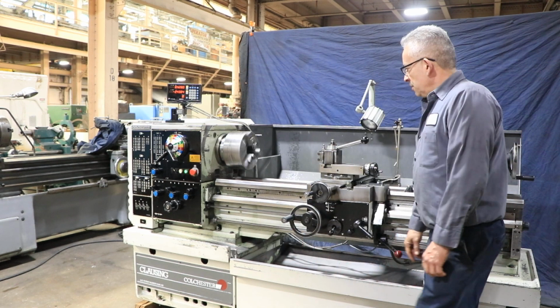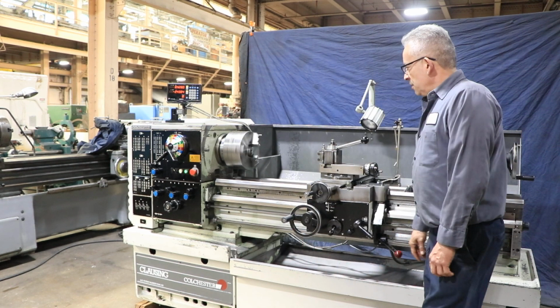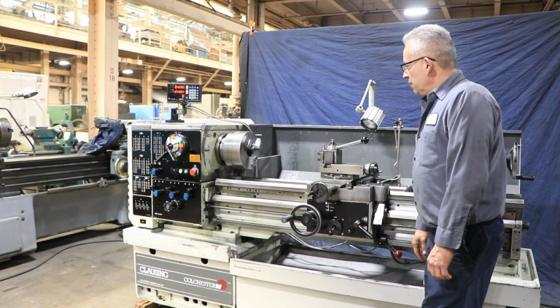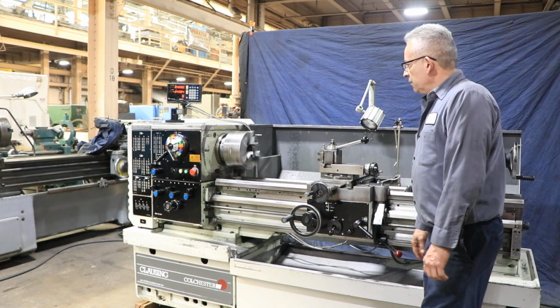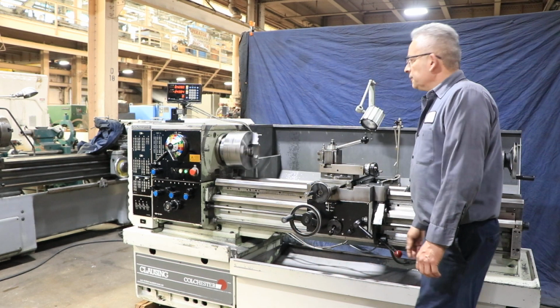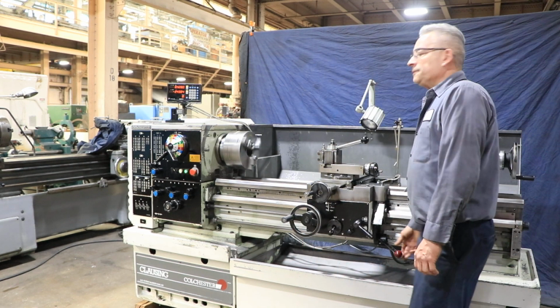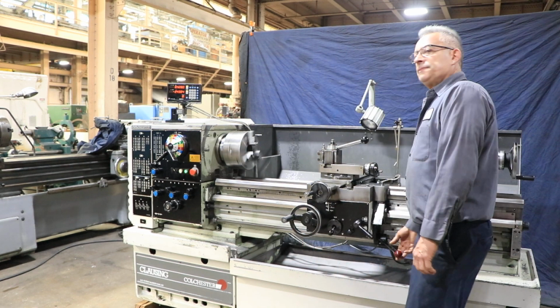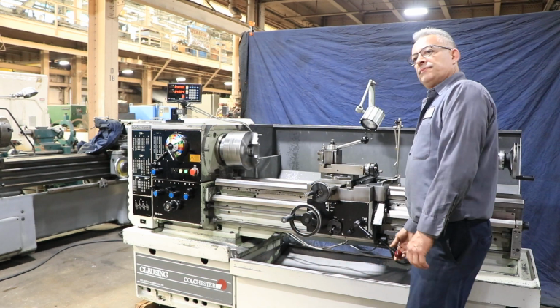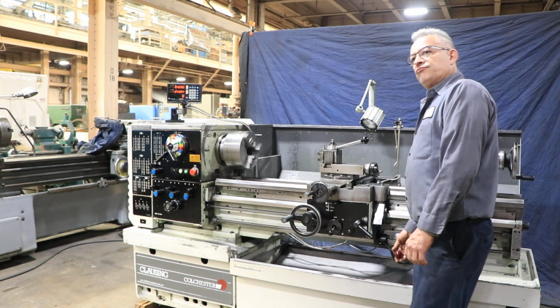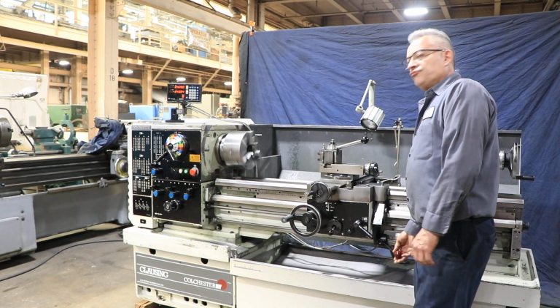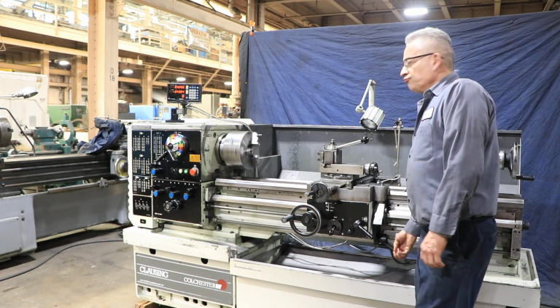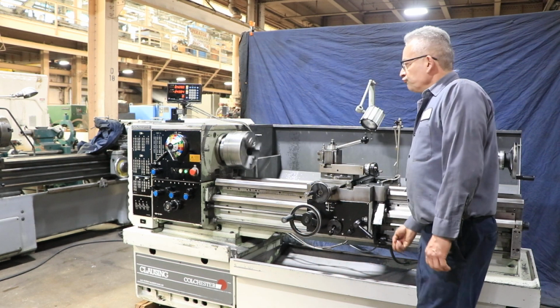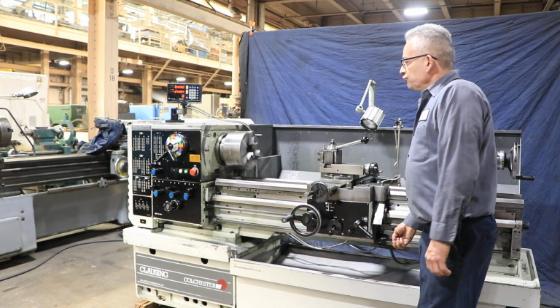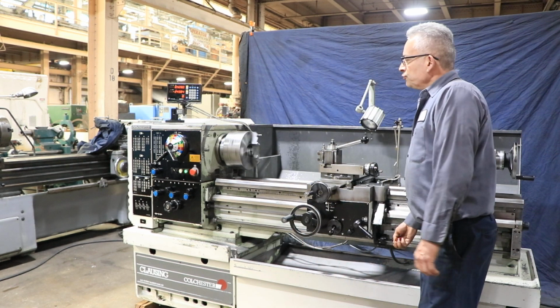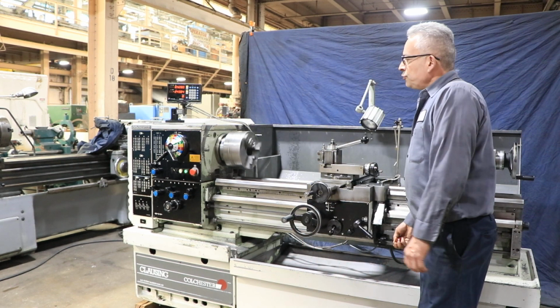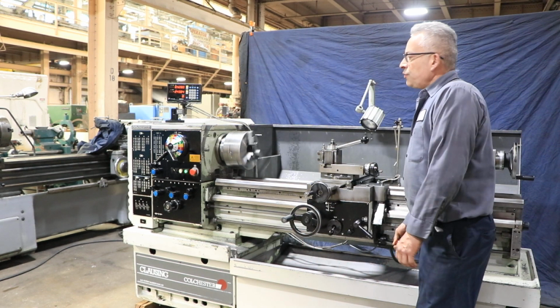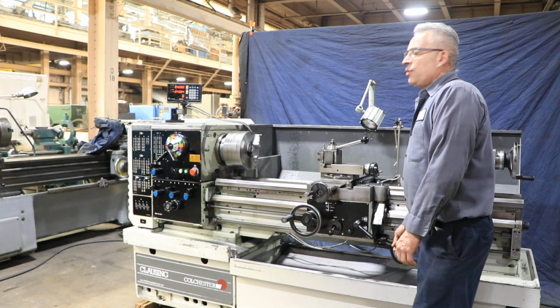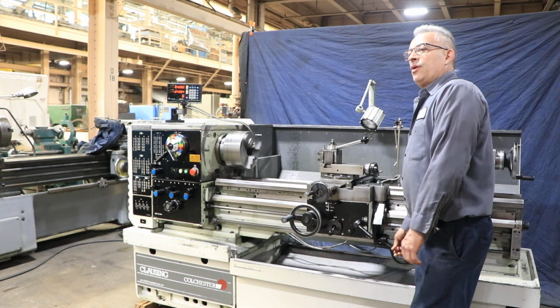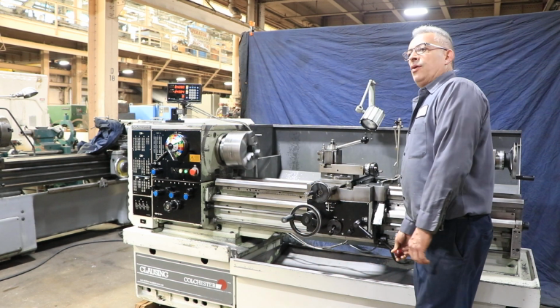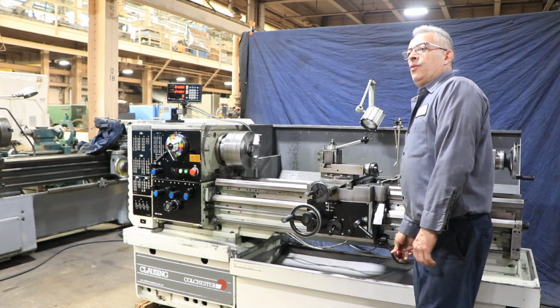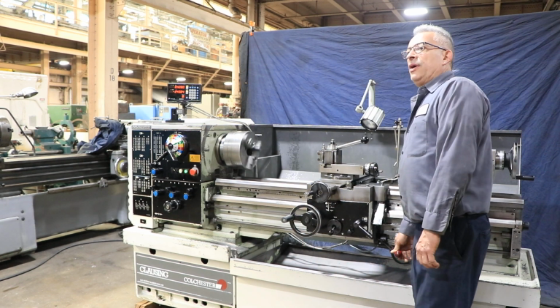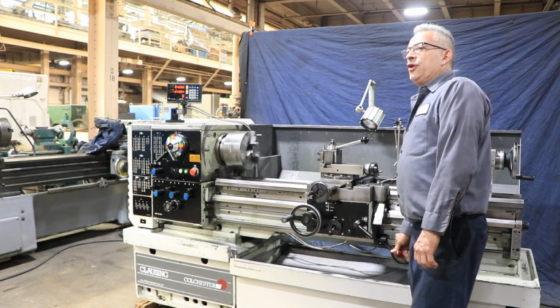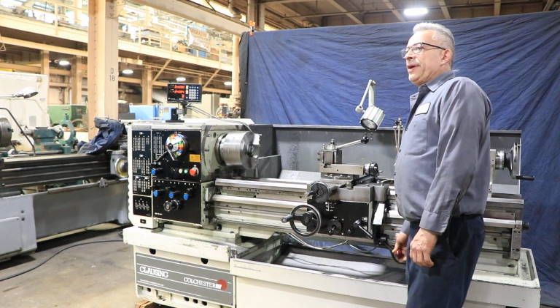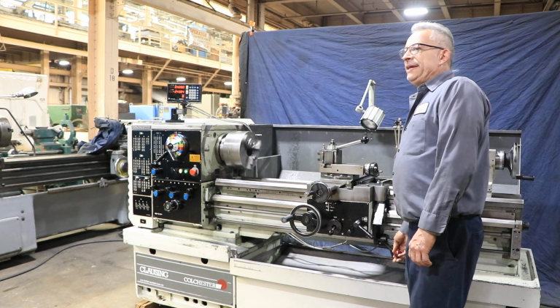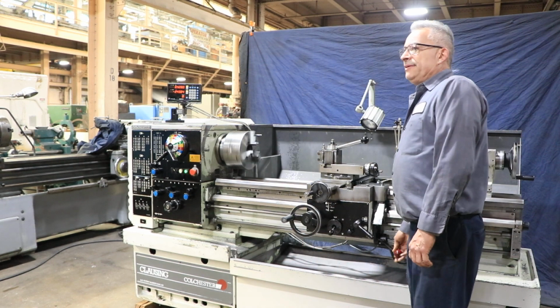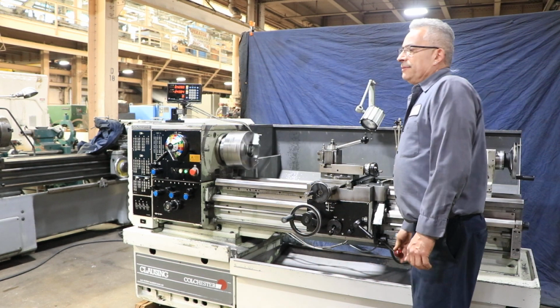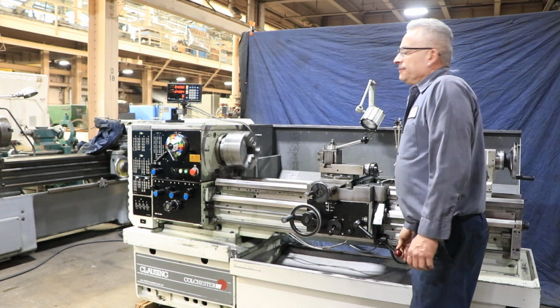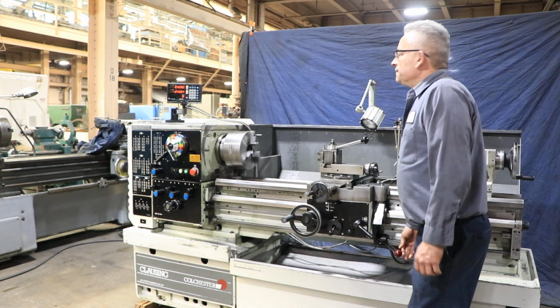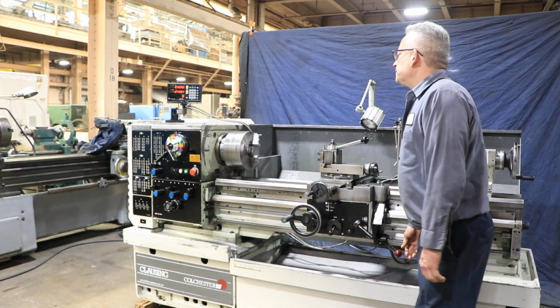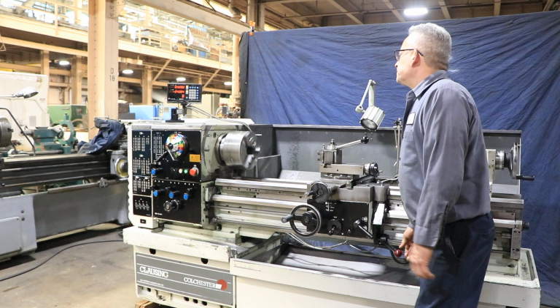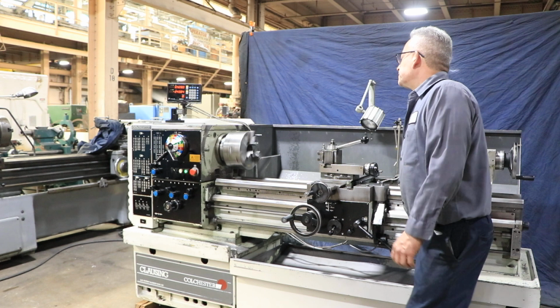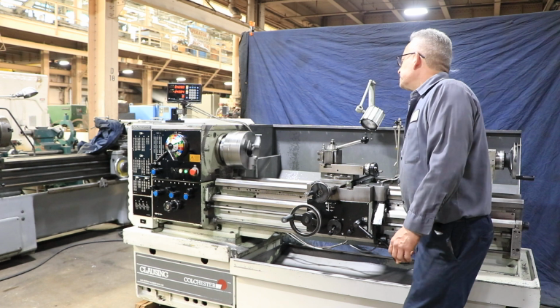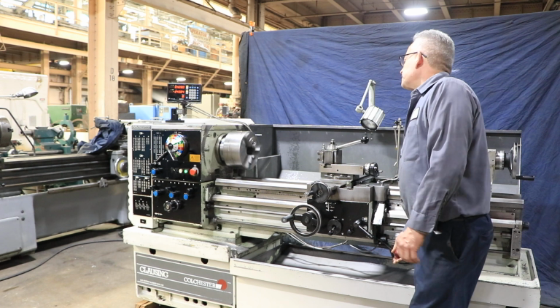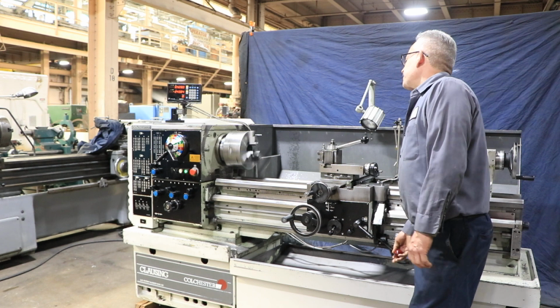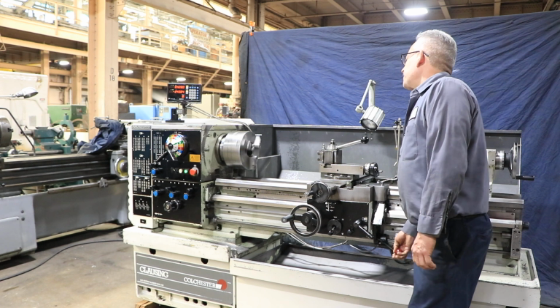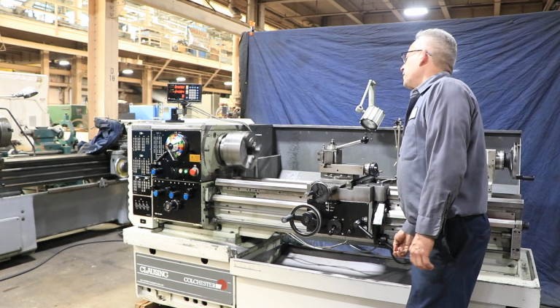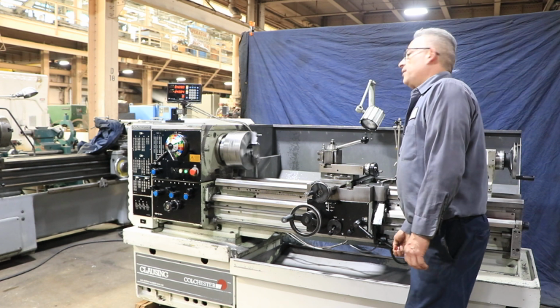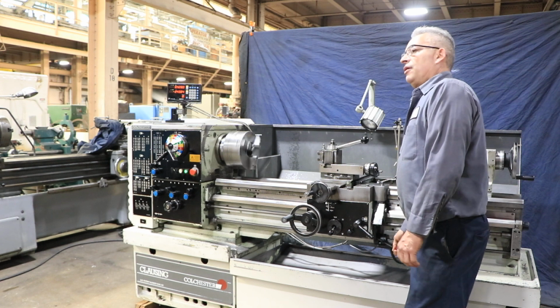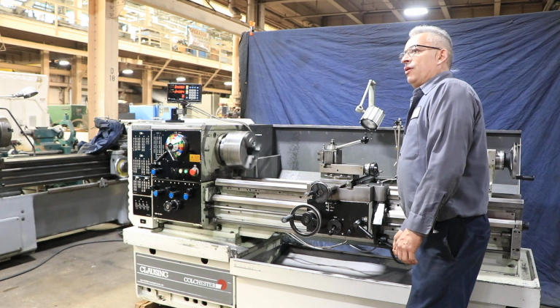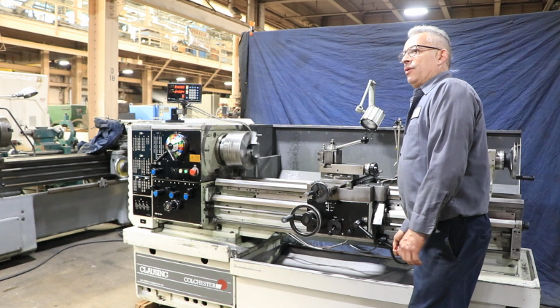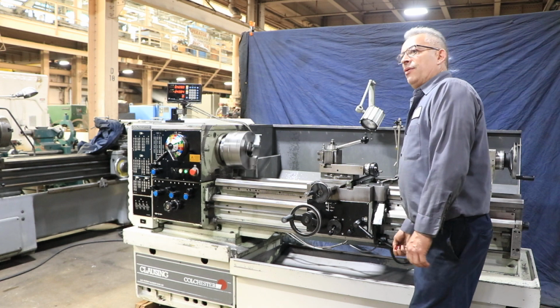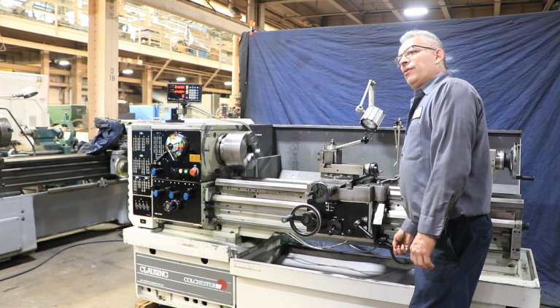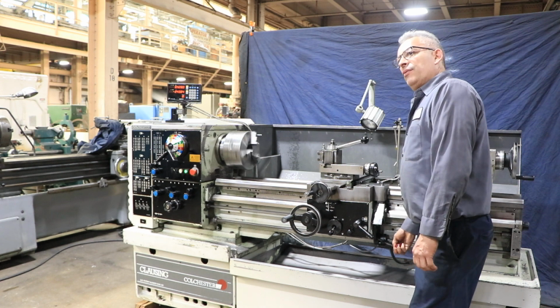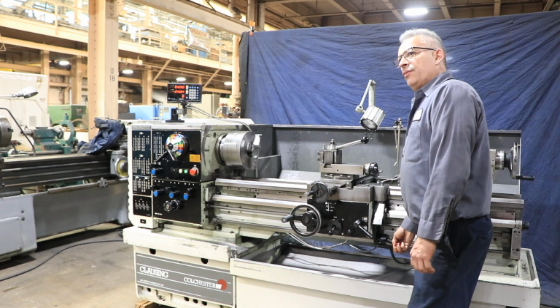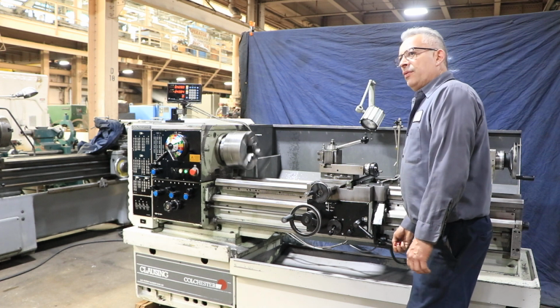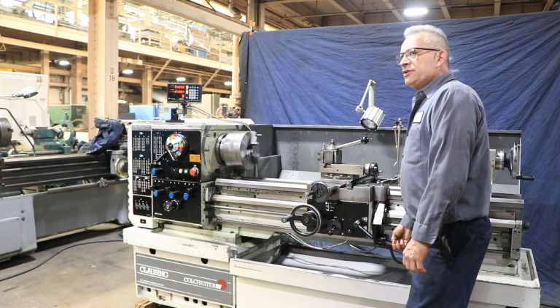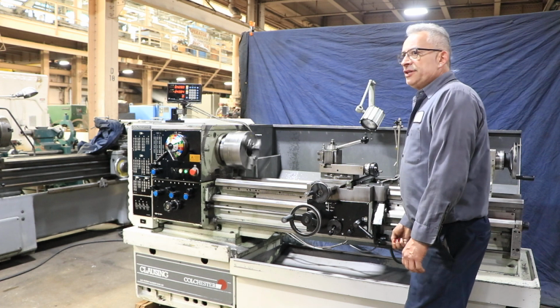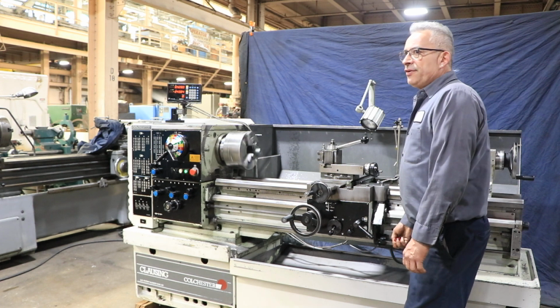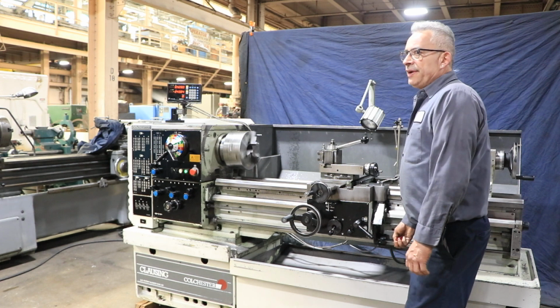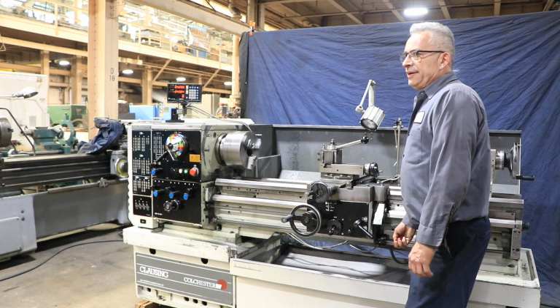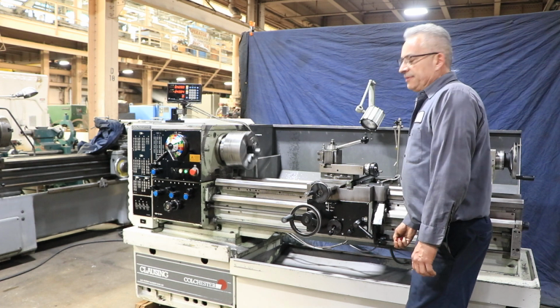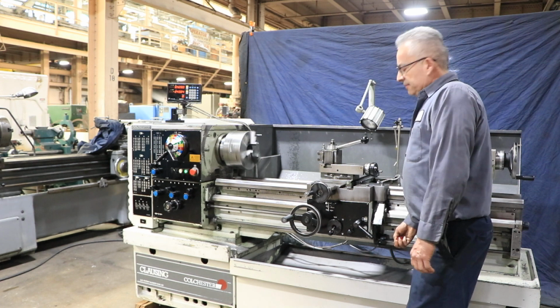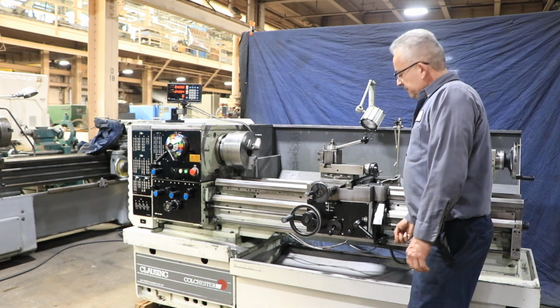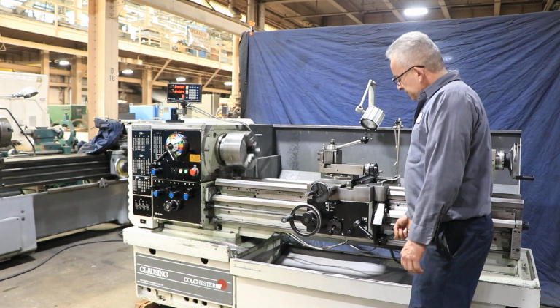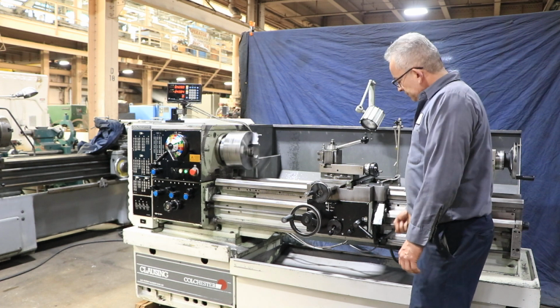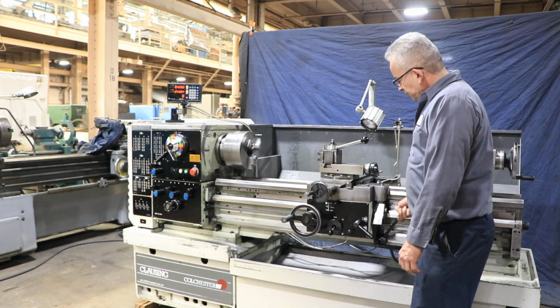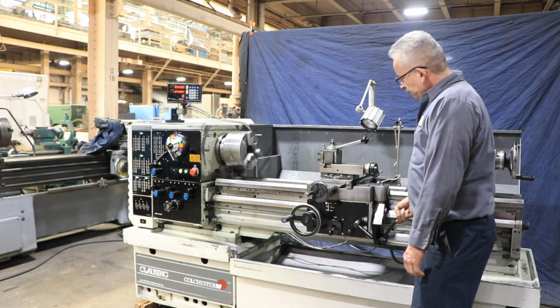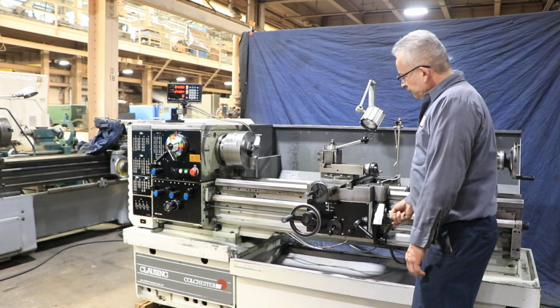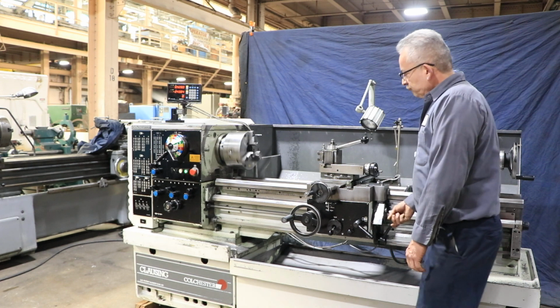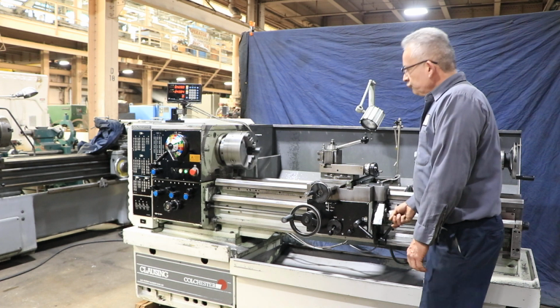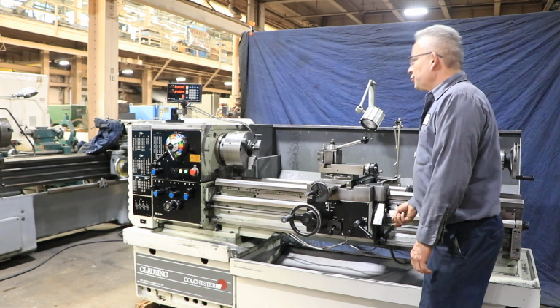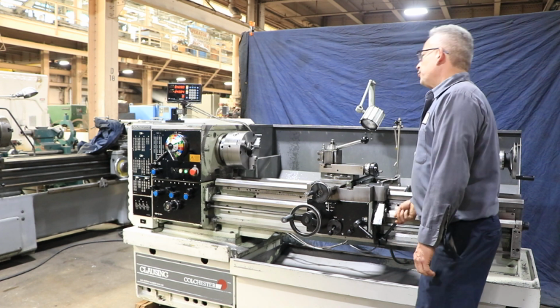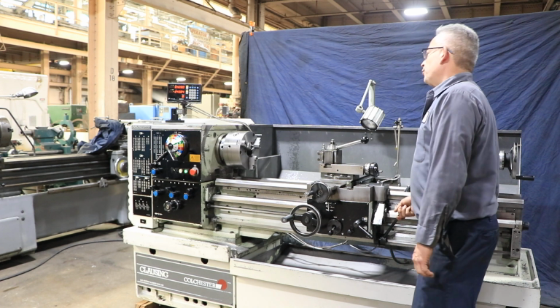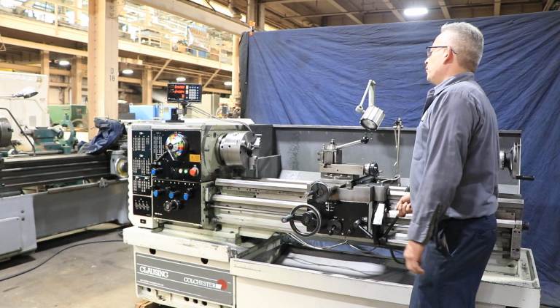Alright, that is running at about 100 — 108, 108 RPM.